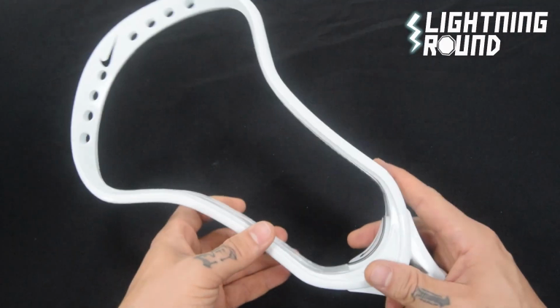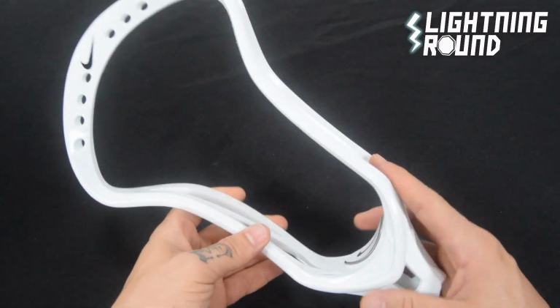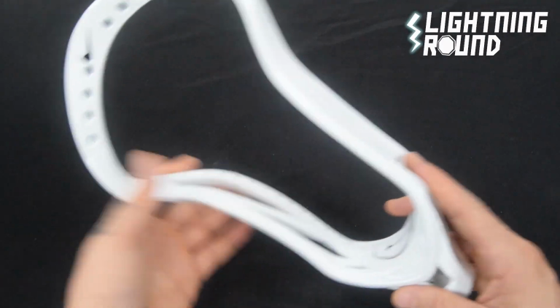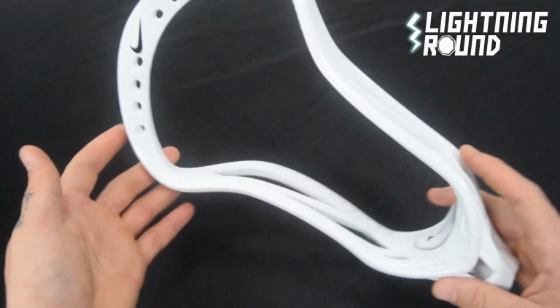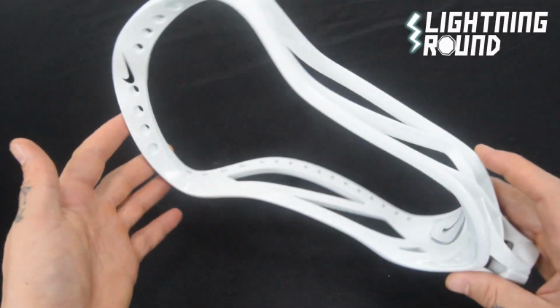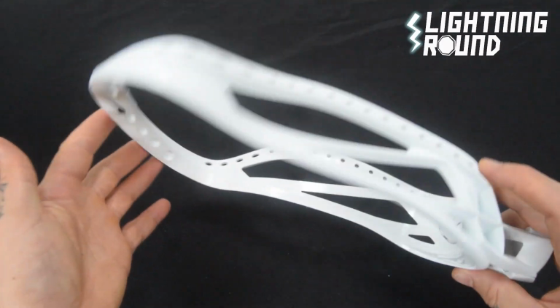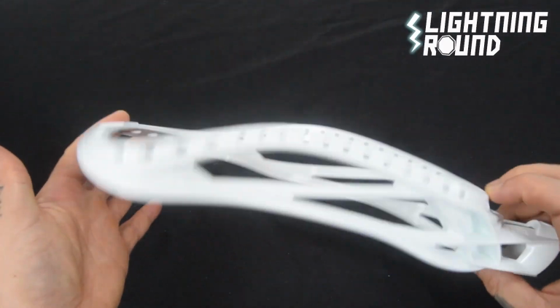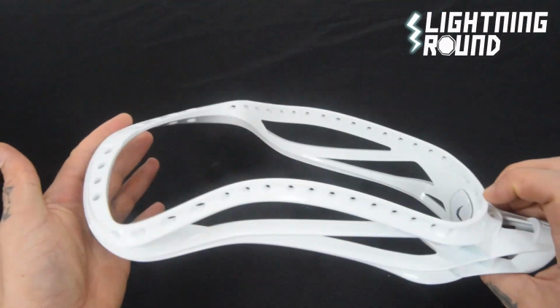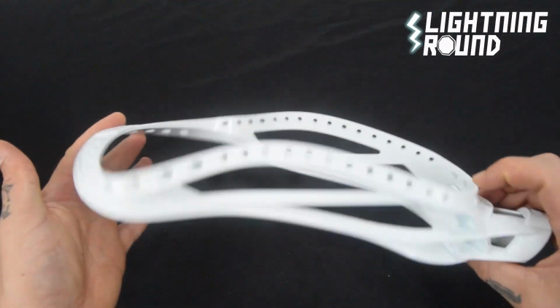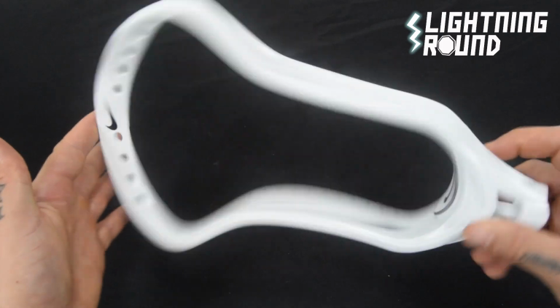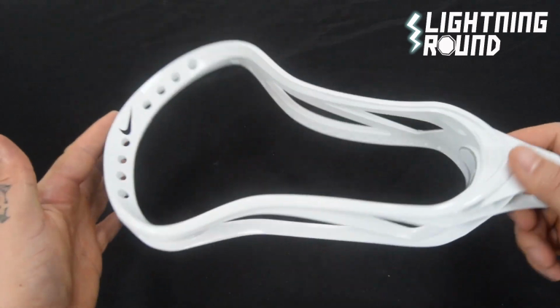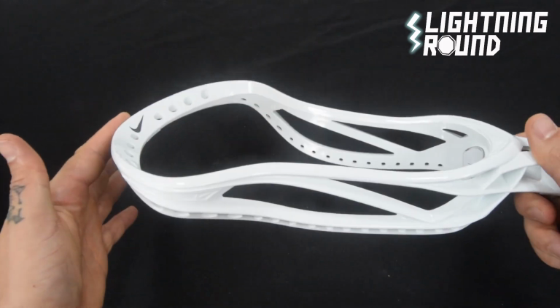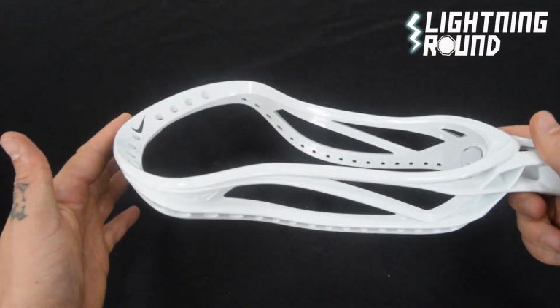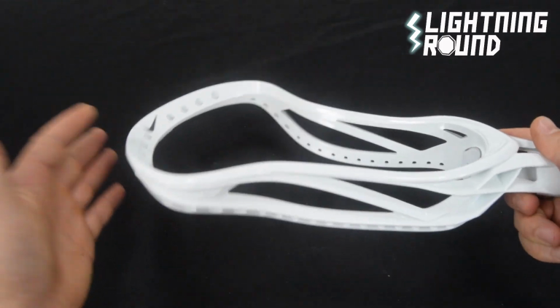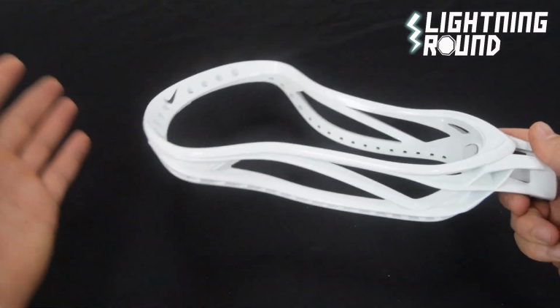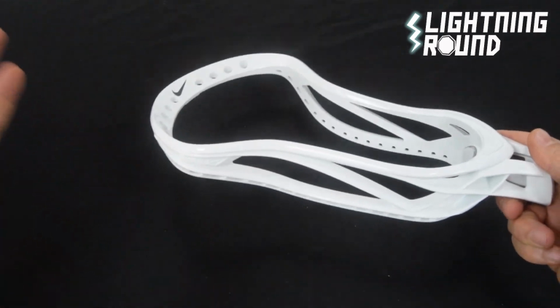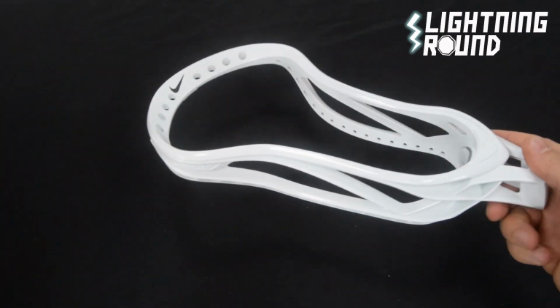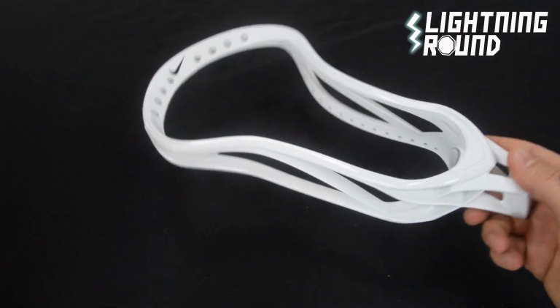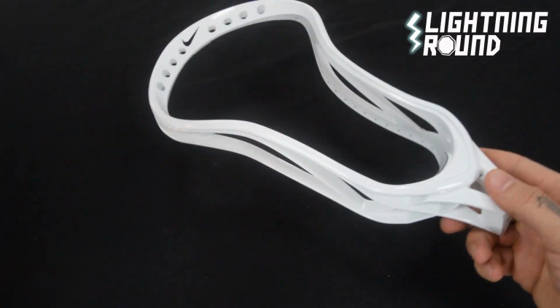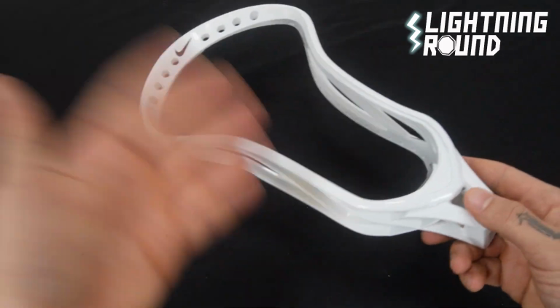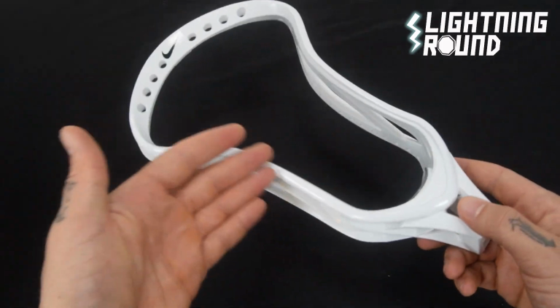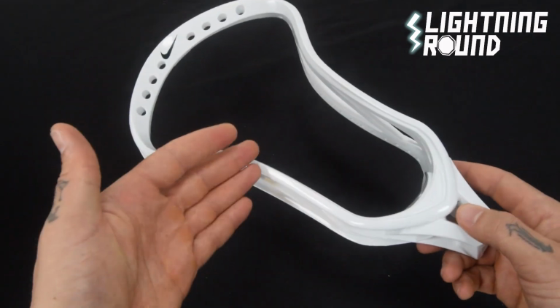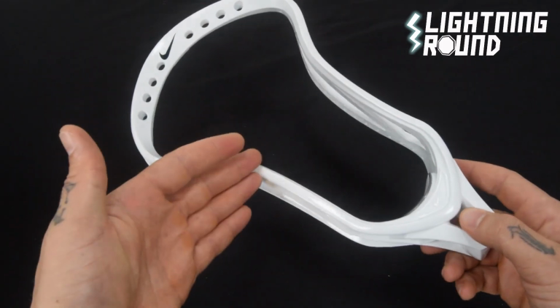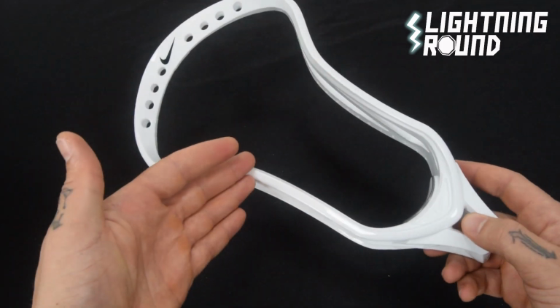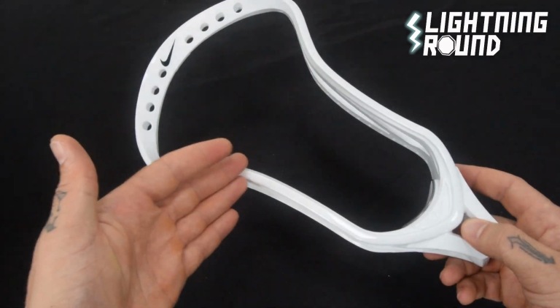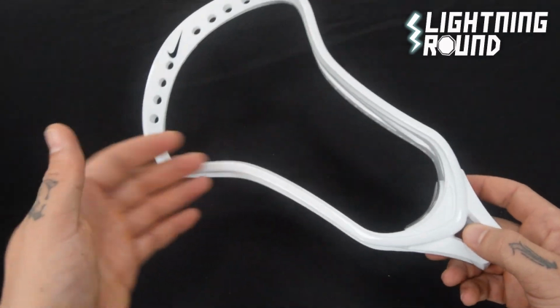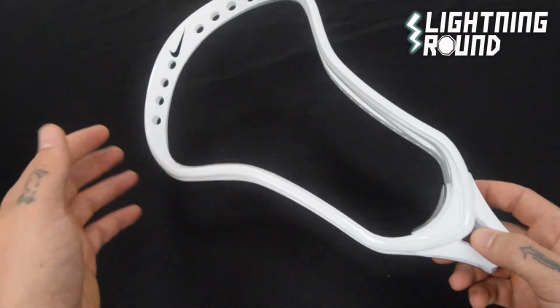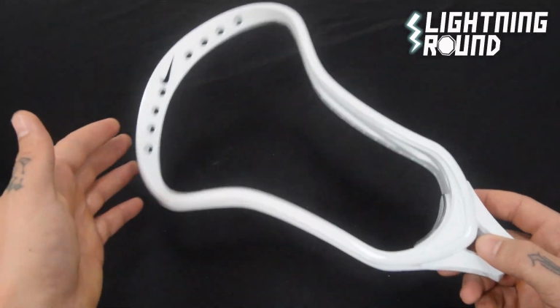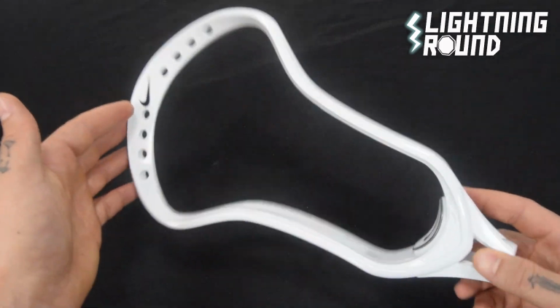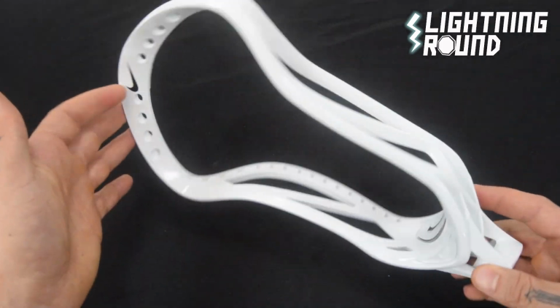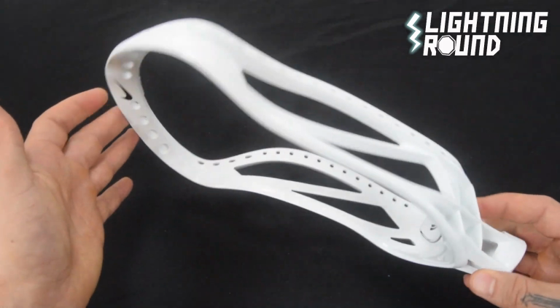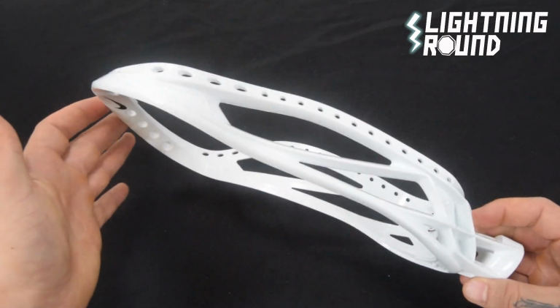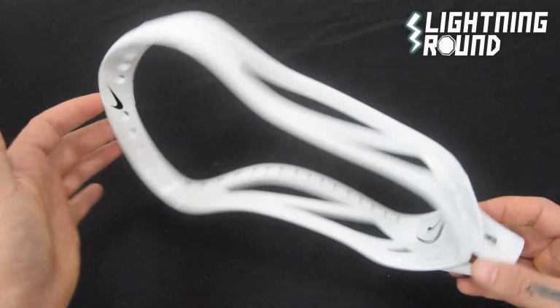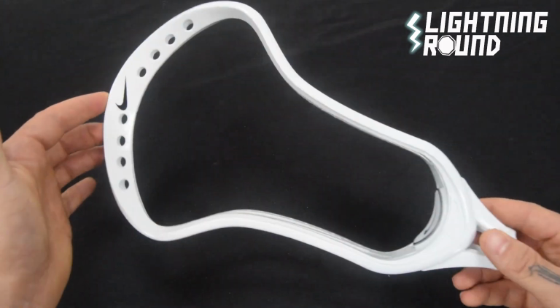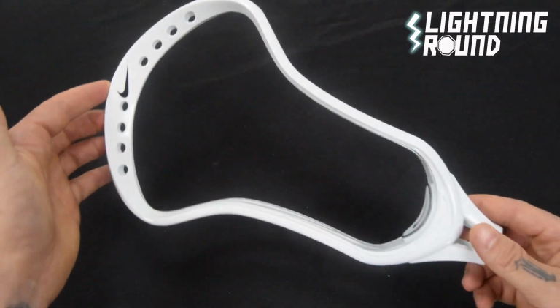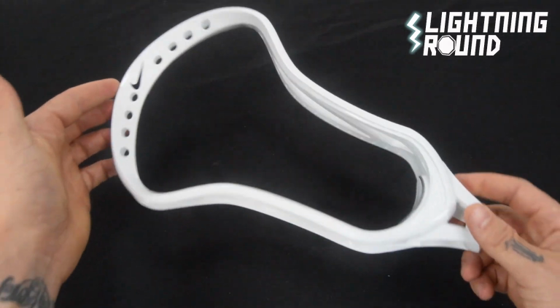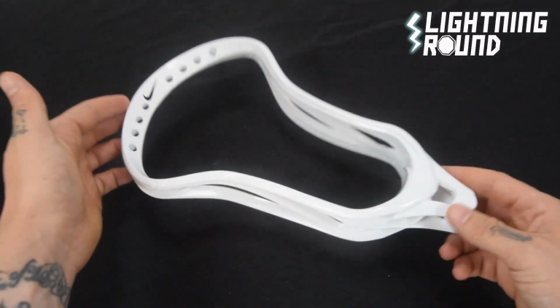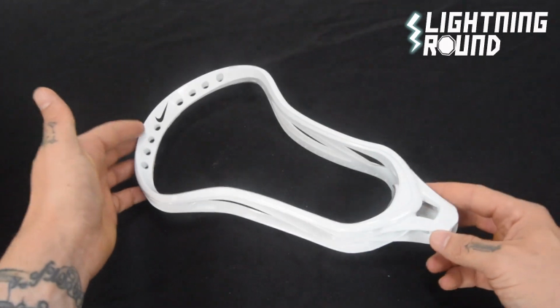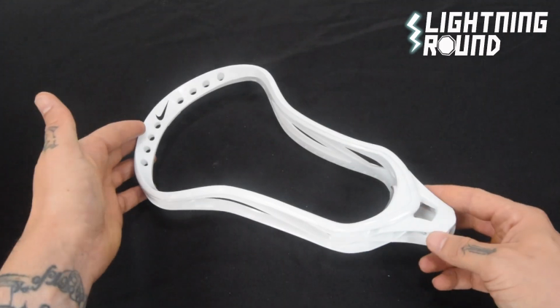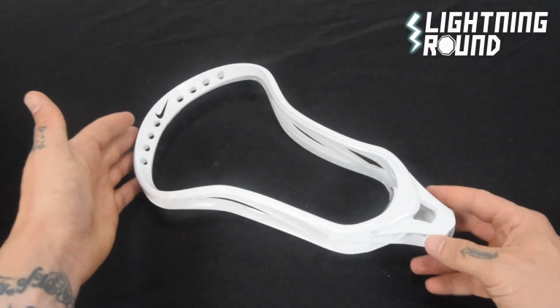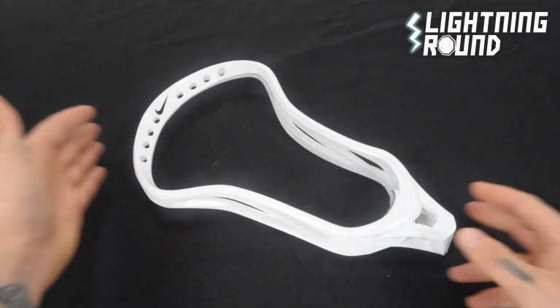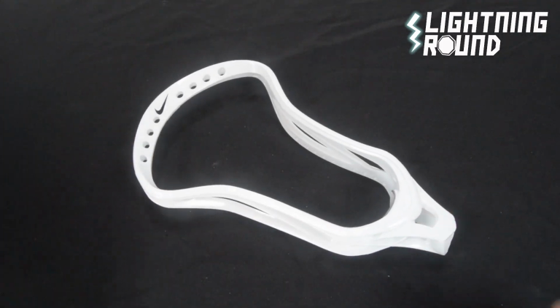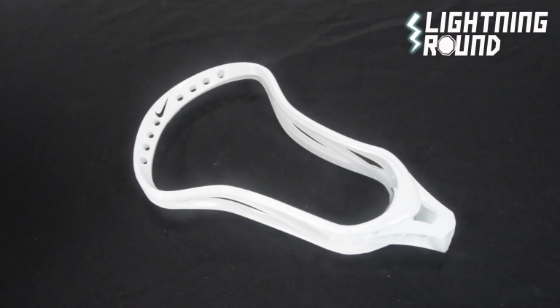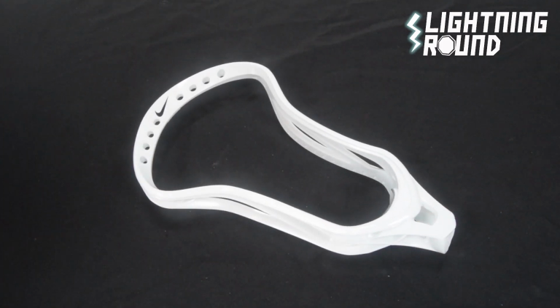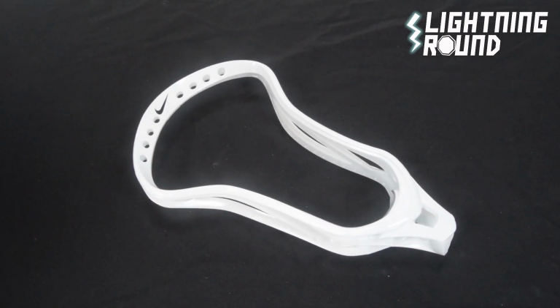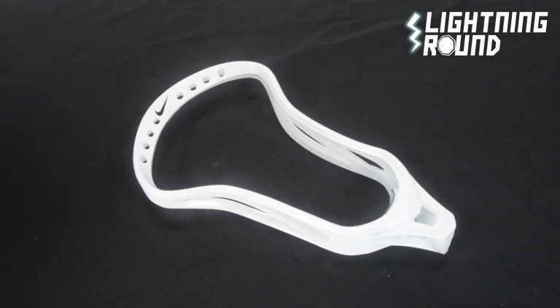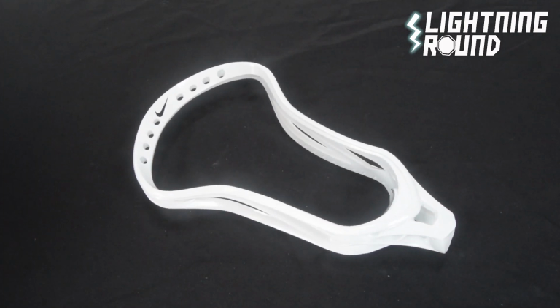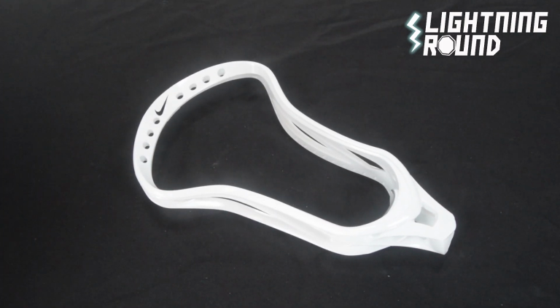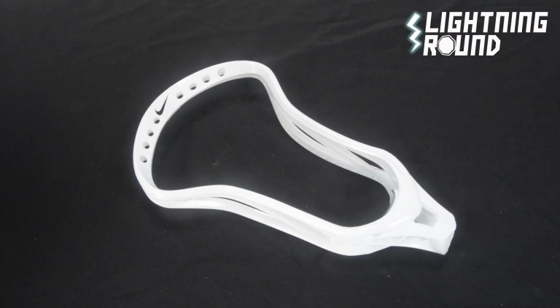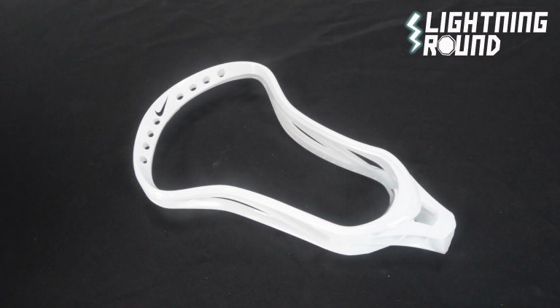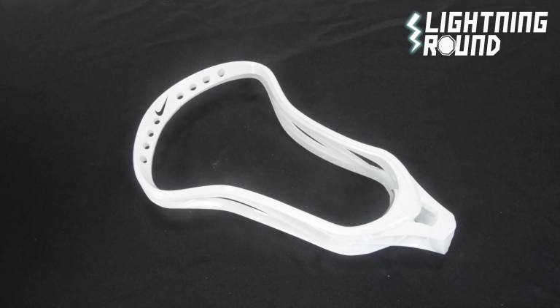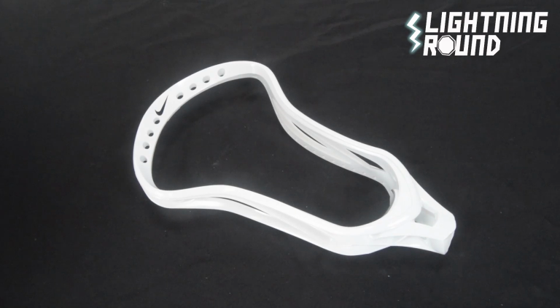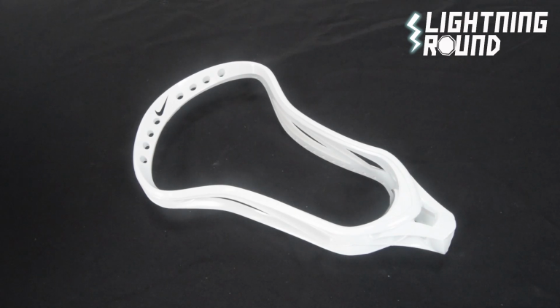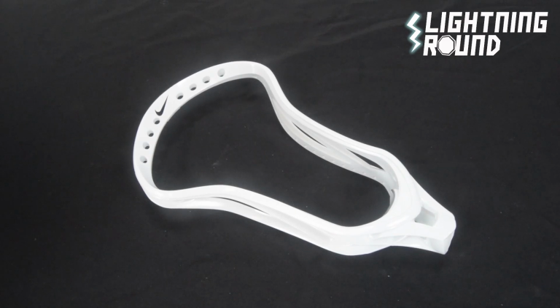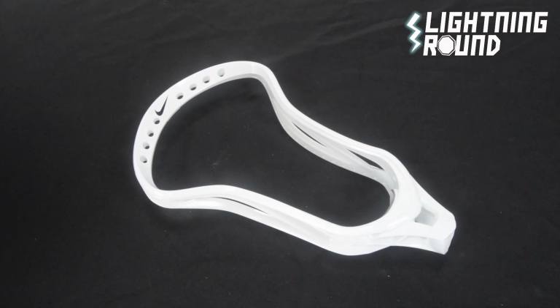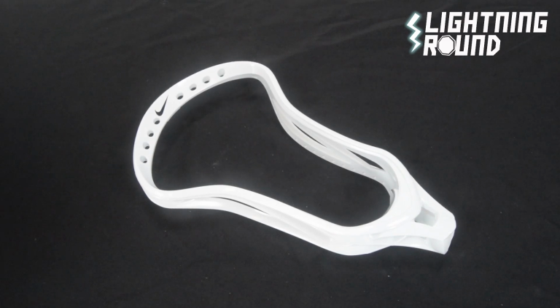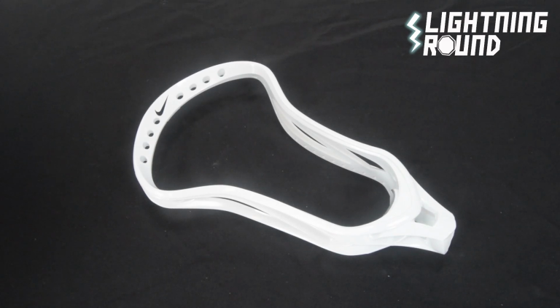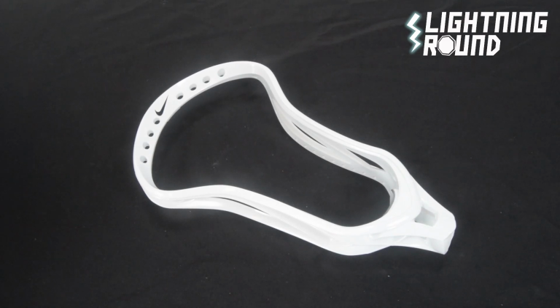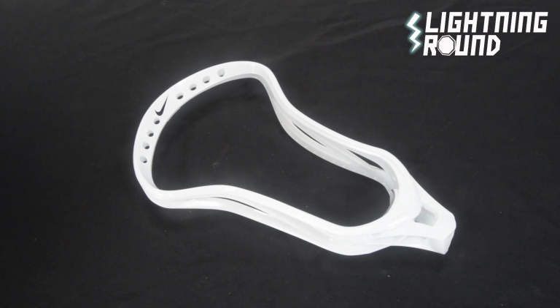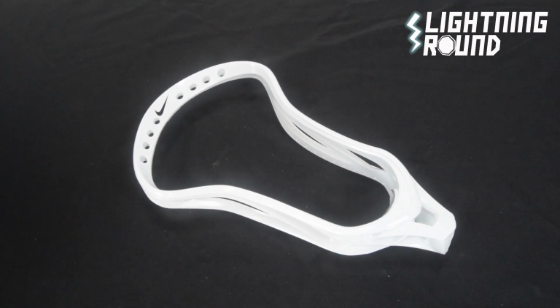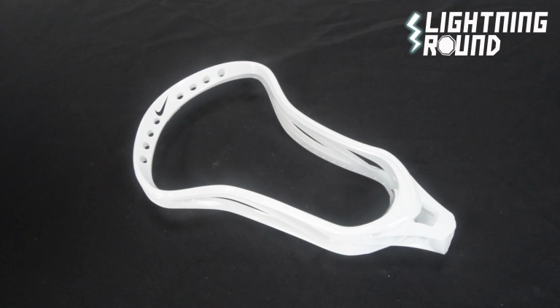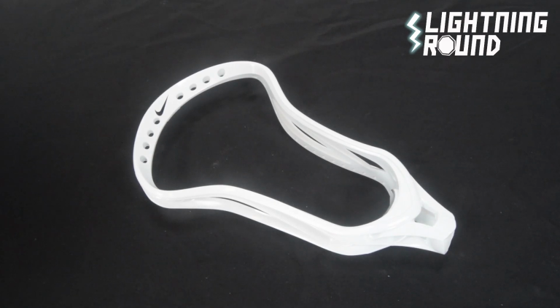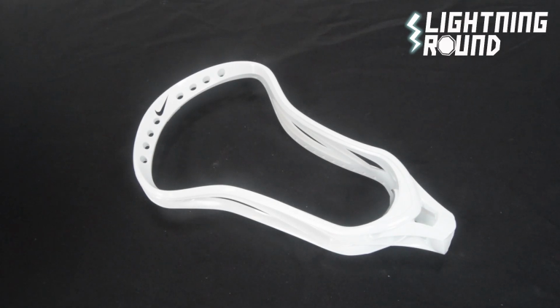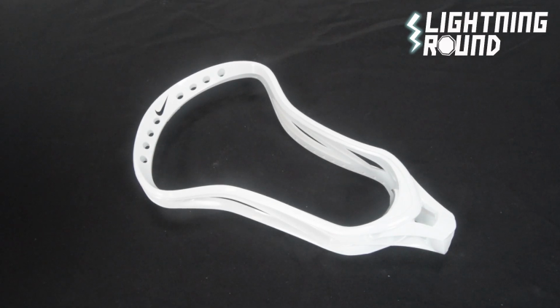That is a fairly tried and true head. Comes with lots of colors too, but that's the lightning round video for the Nike CEO lacrosse head. Boom.